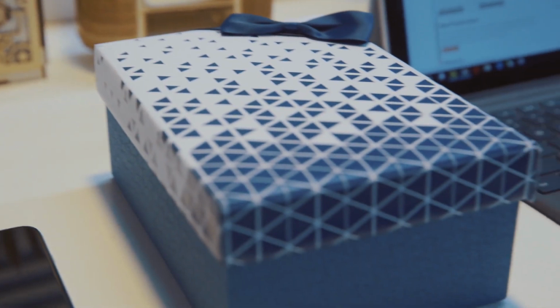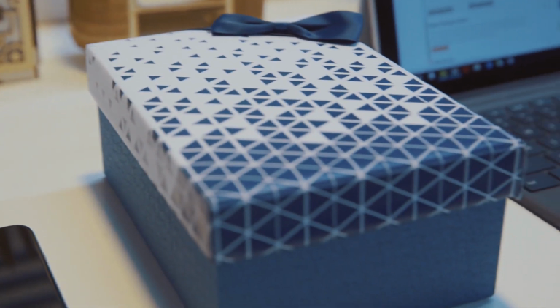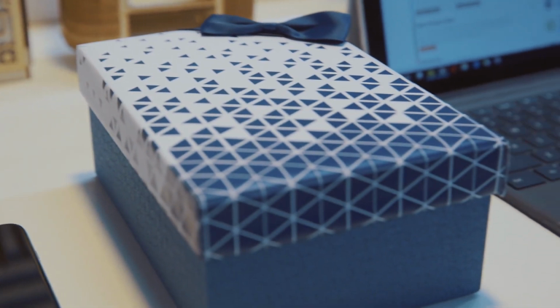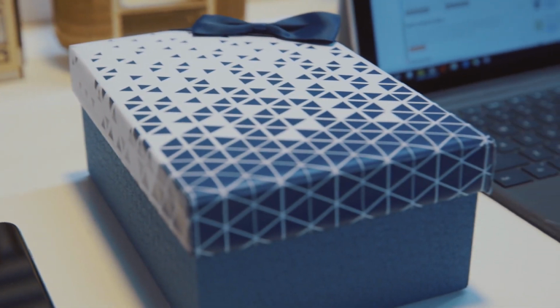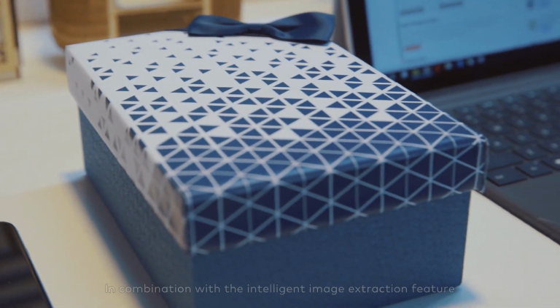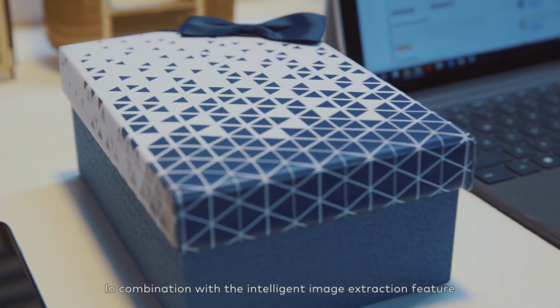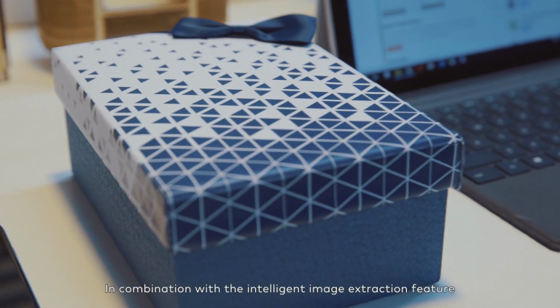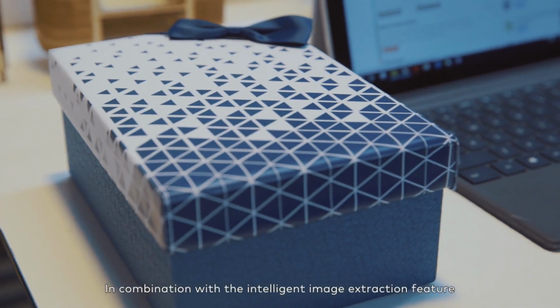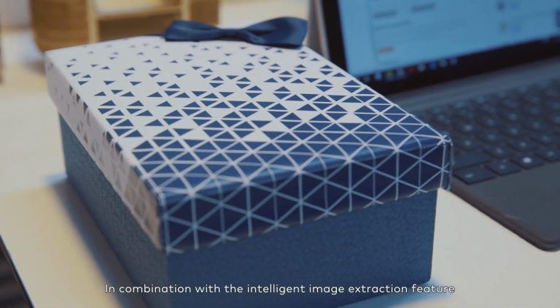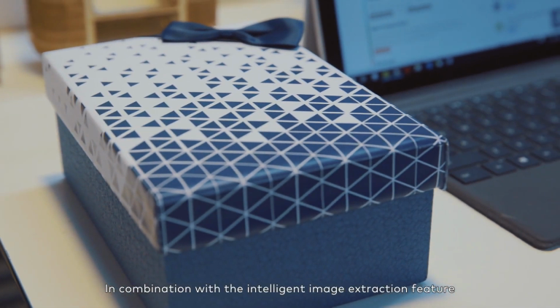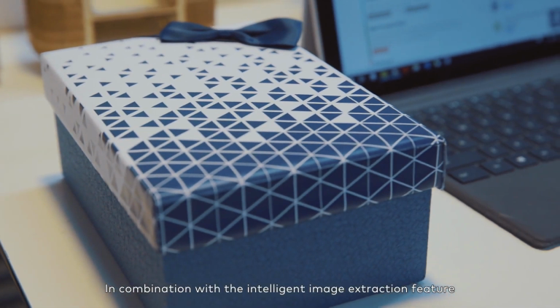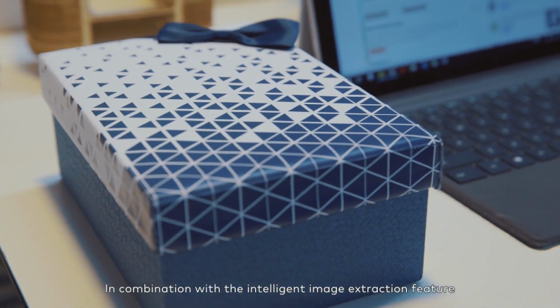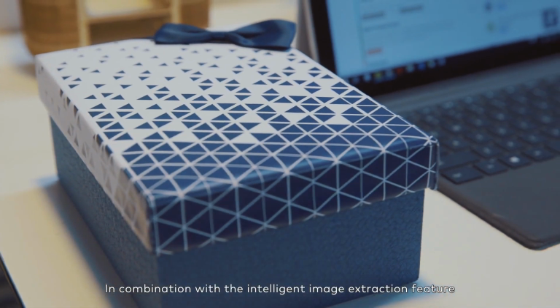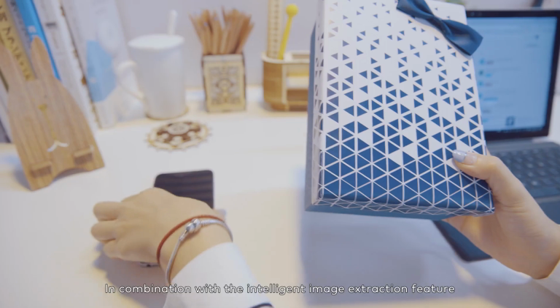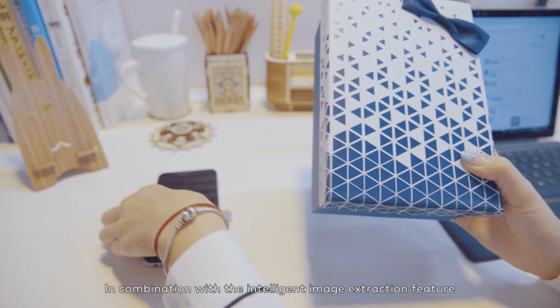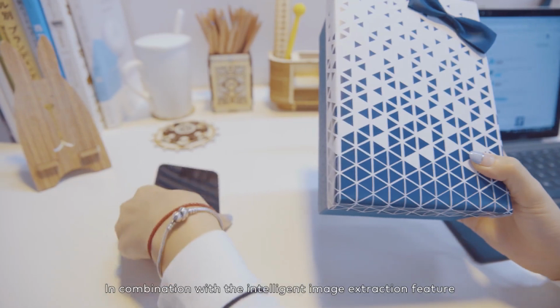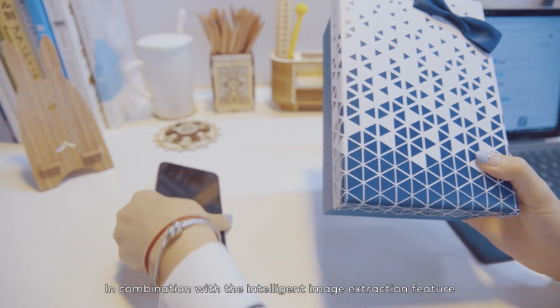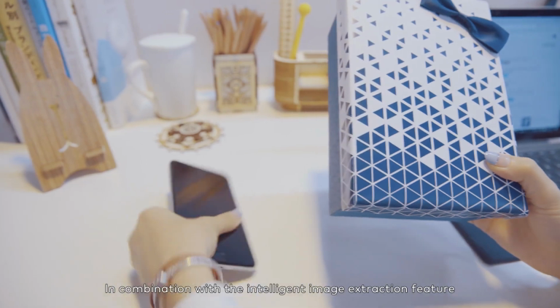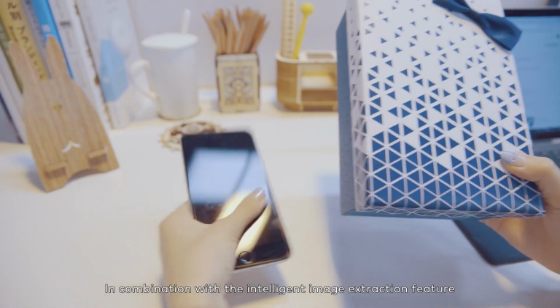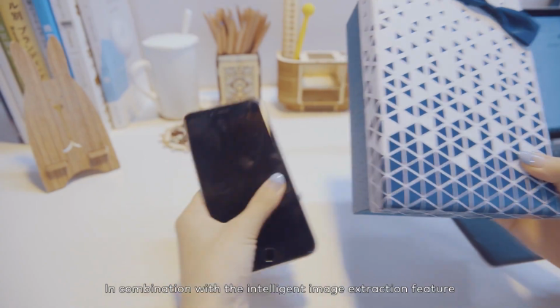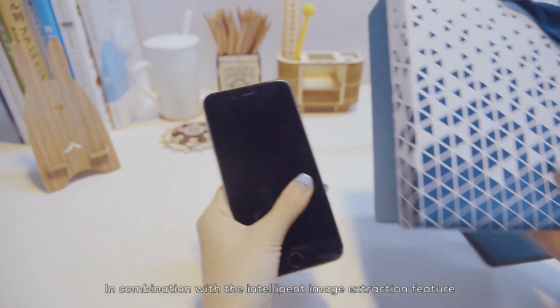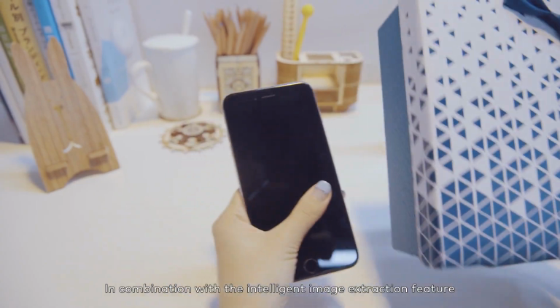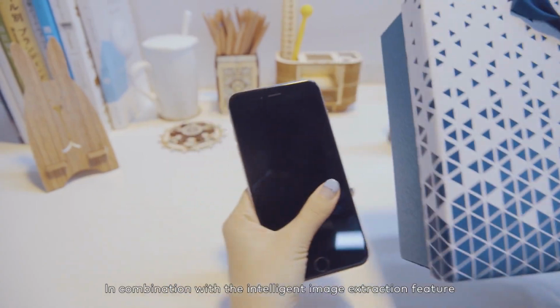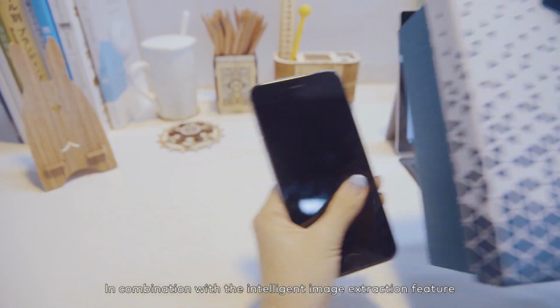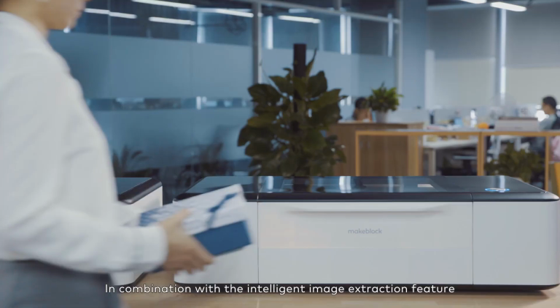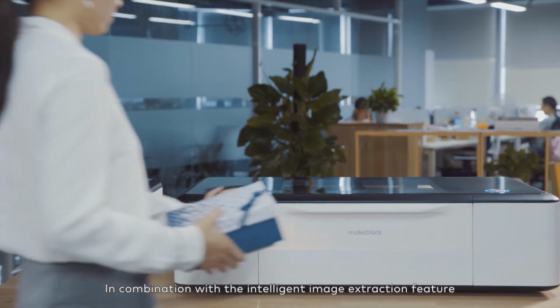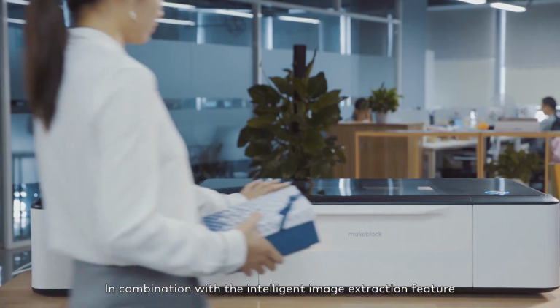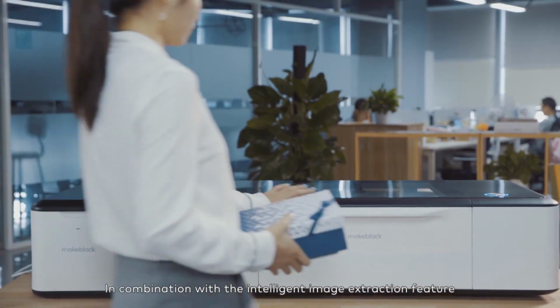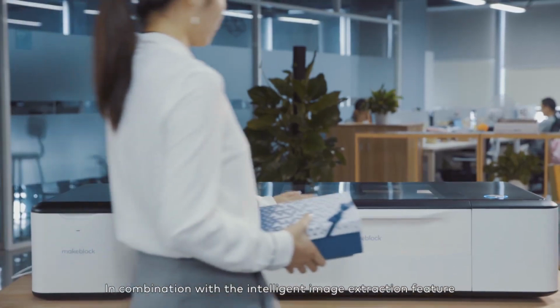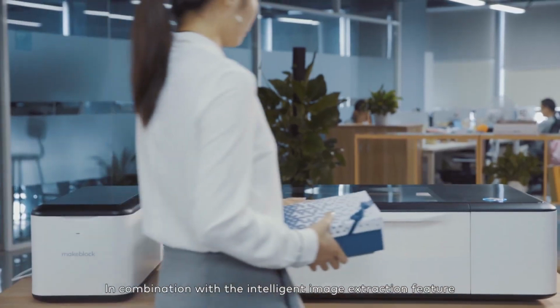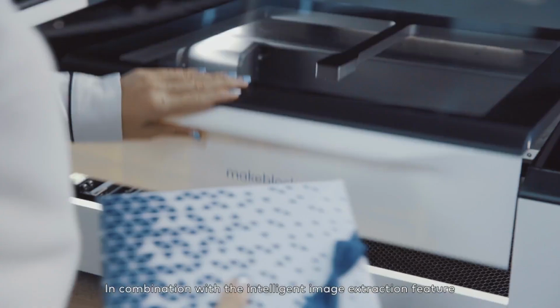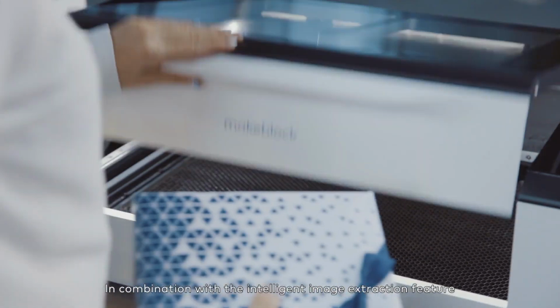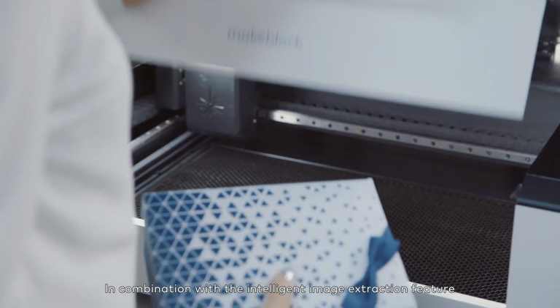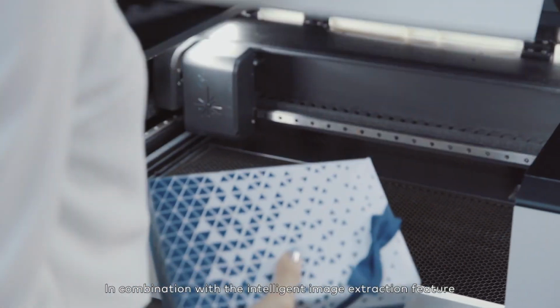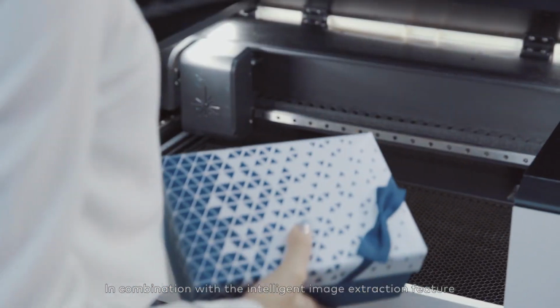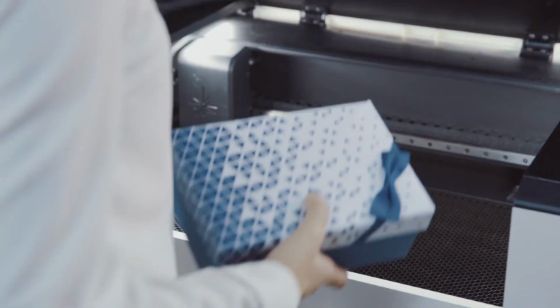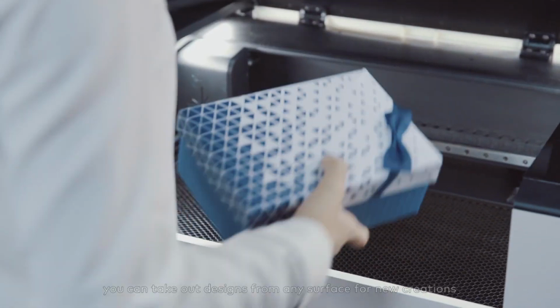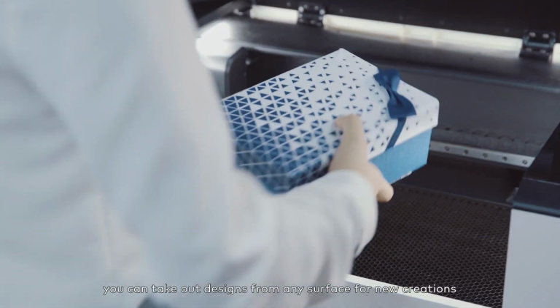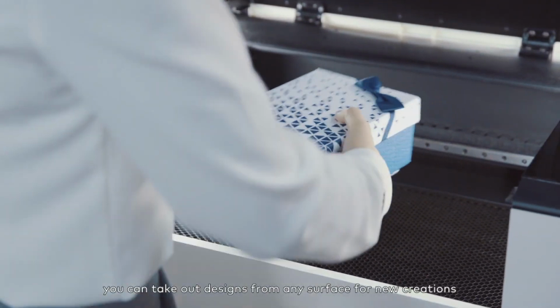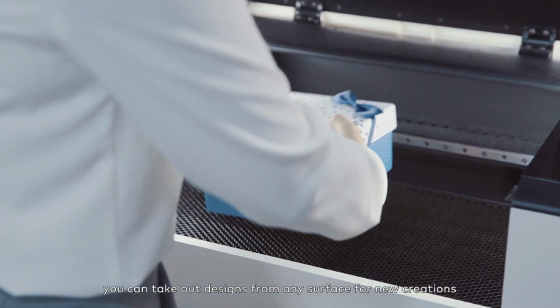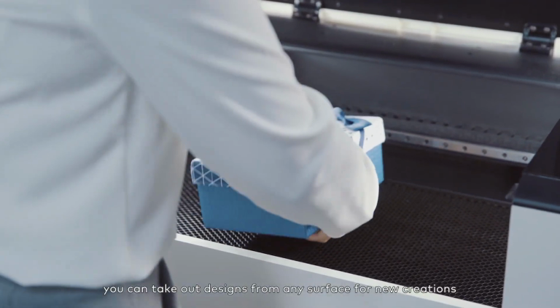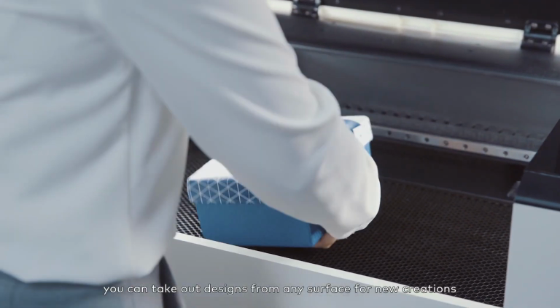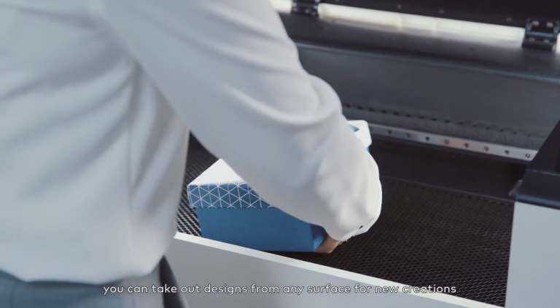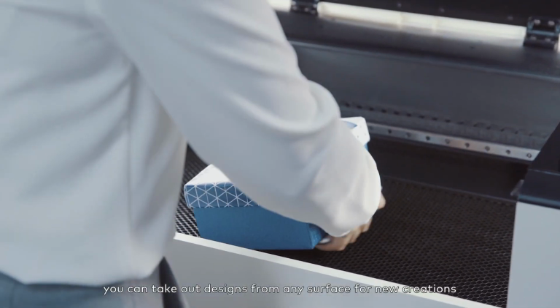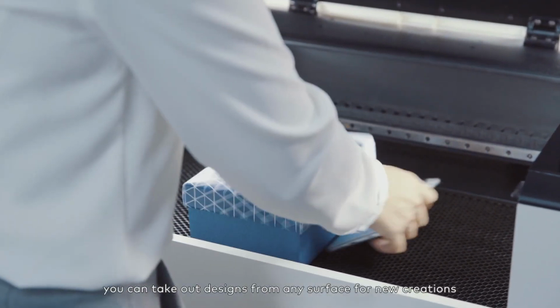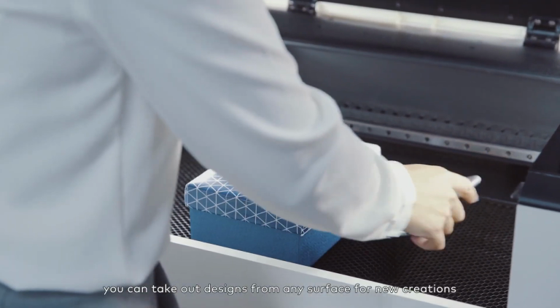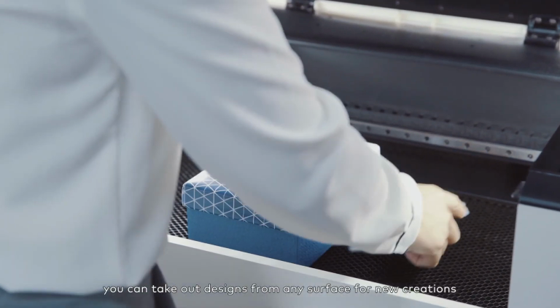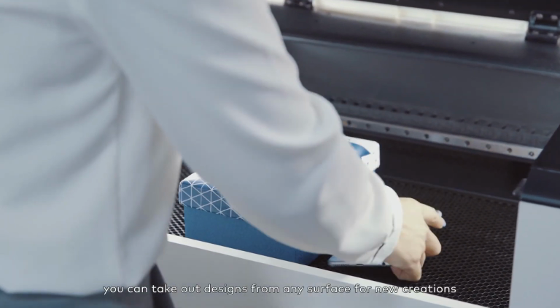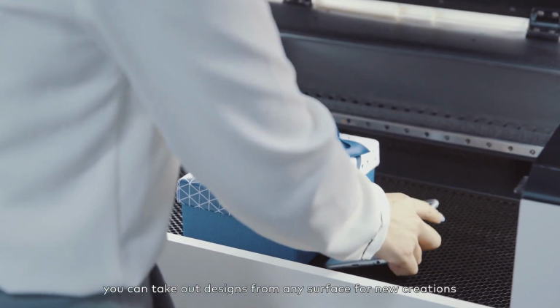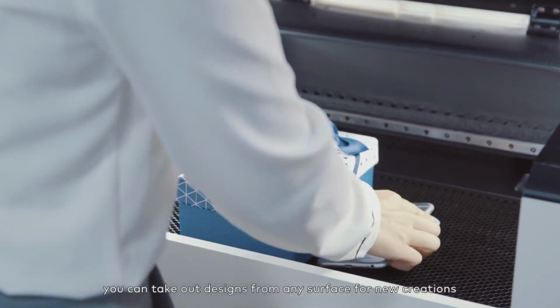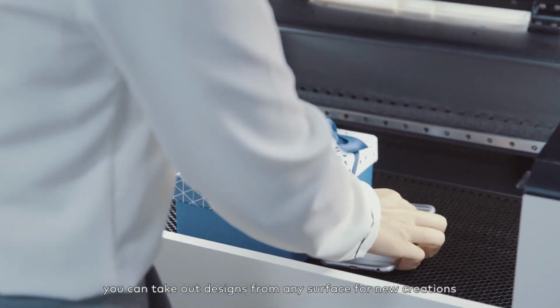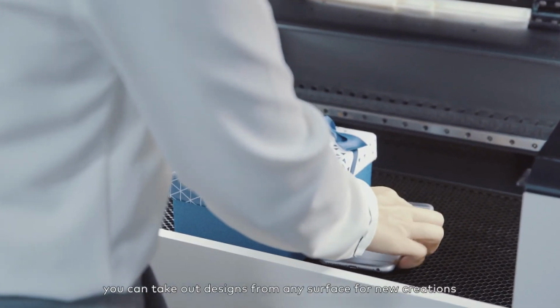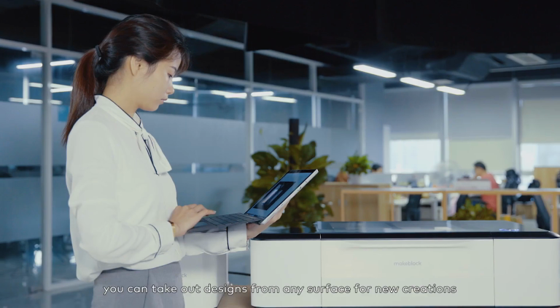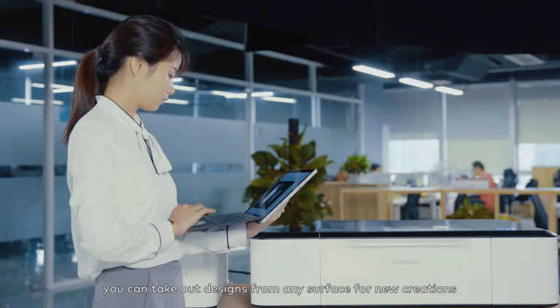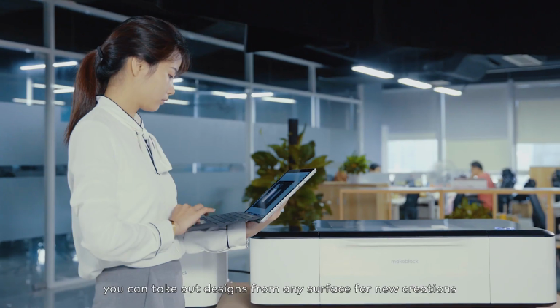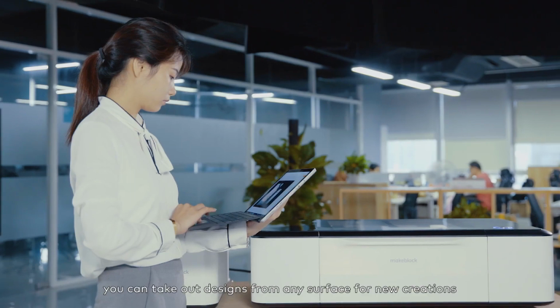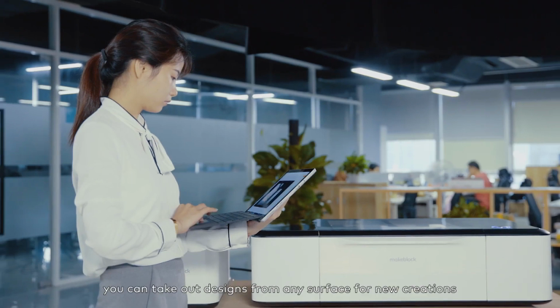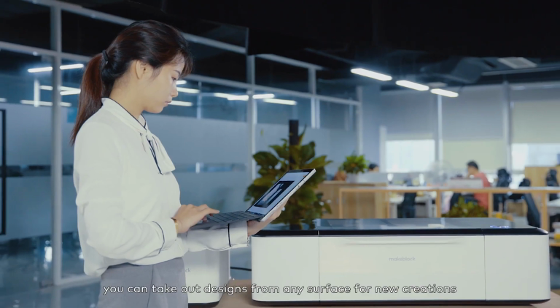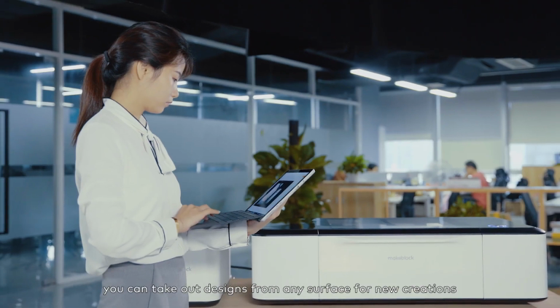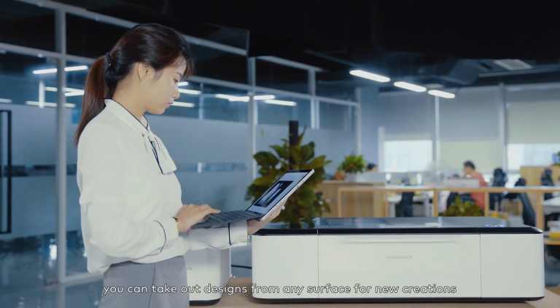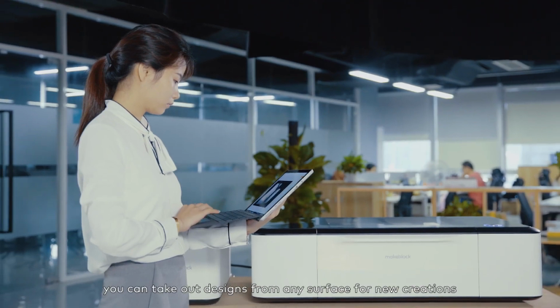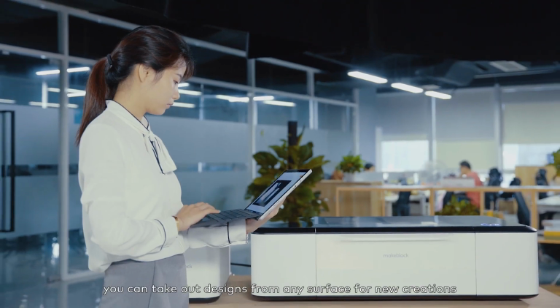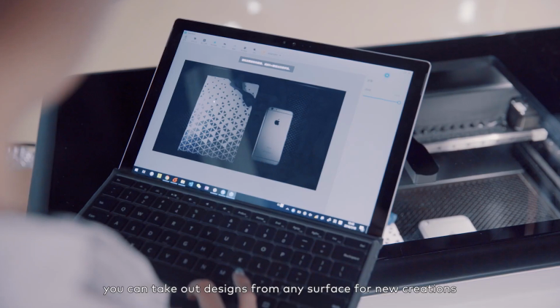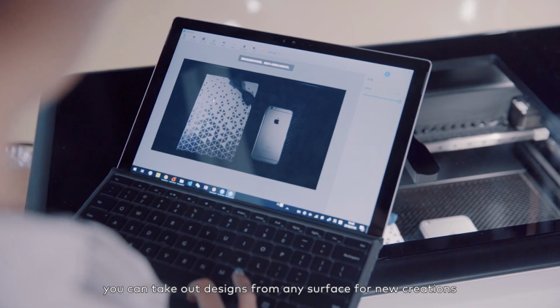In combination with the intelligent image extraction feature, you can take out designs from any surface for new creations.